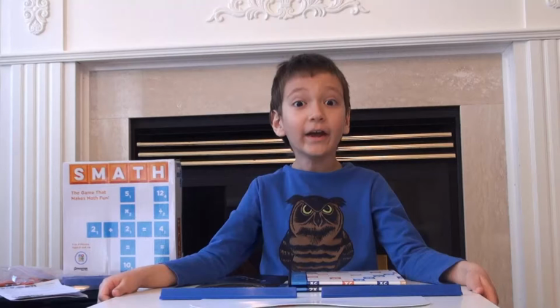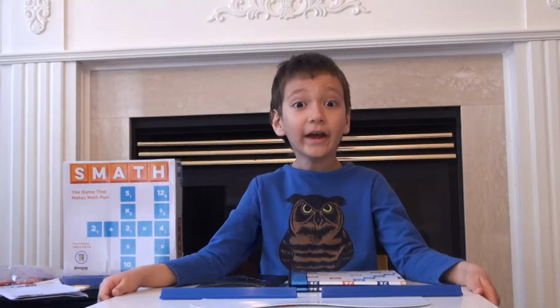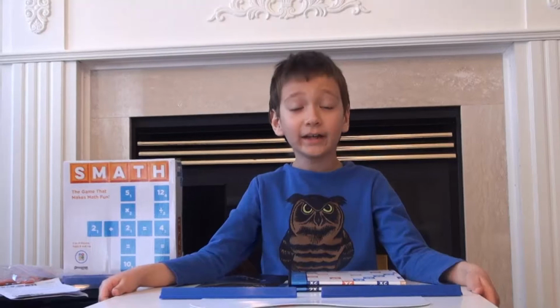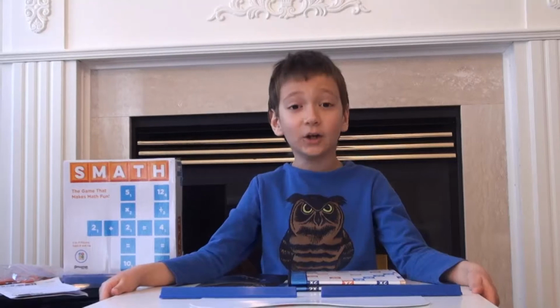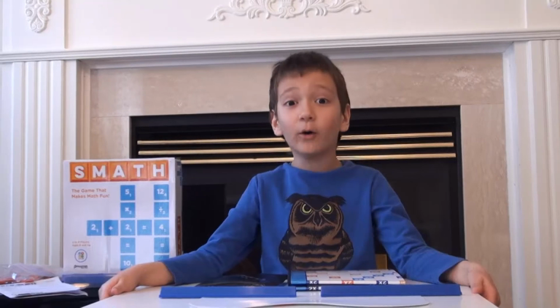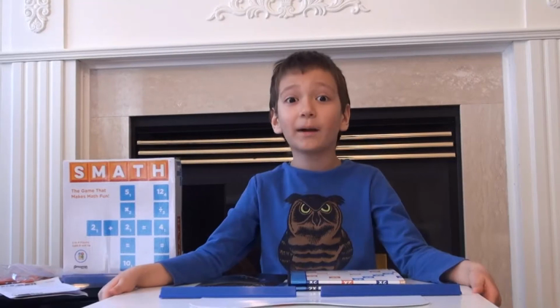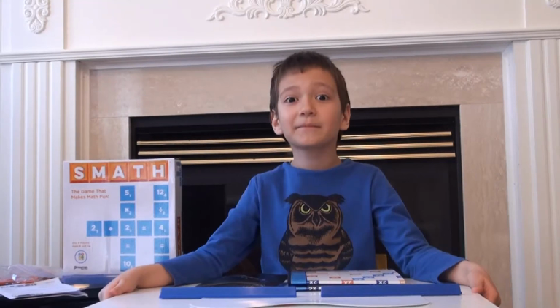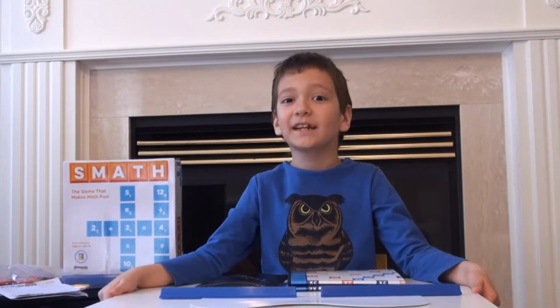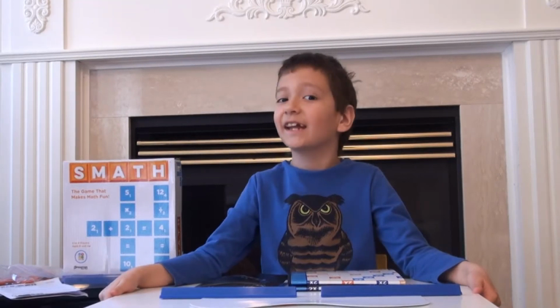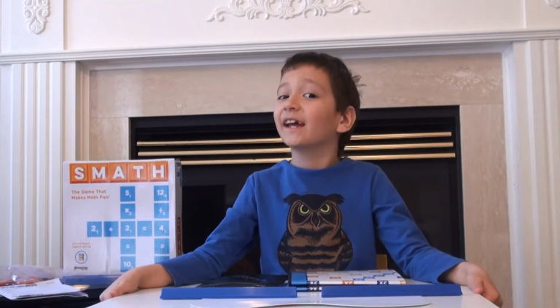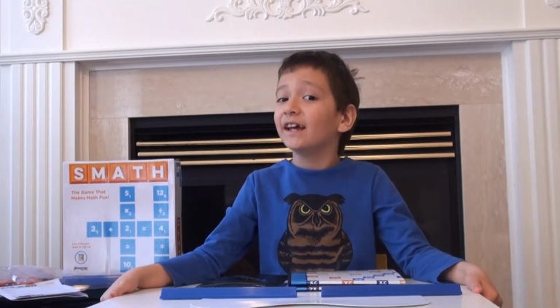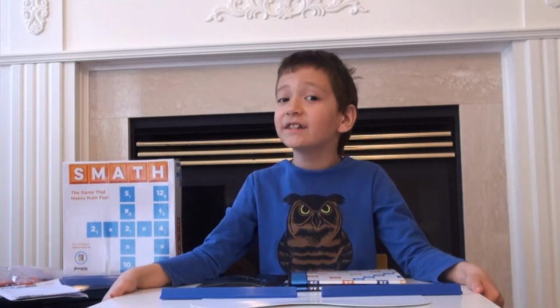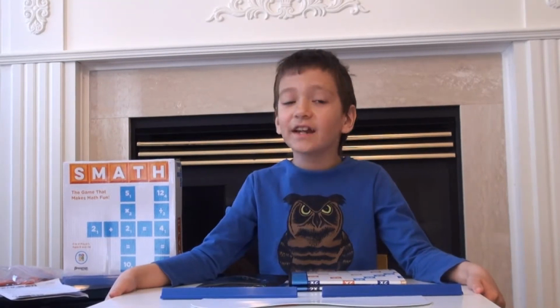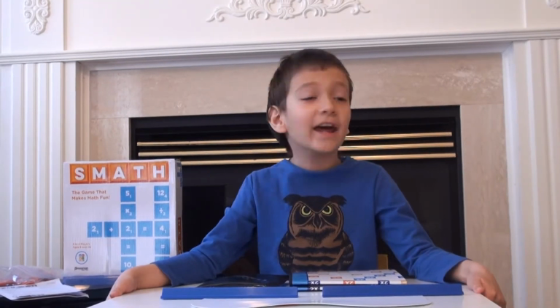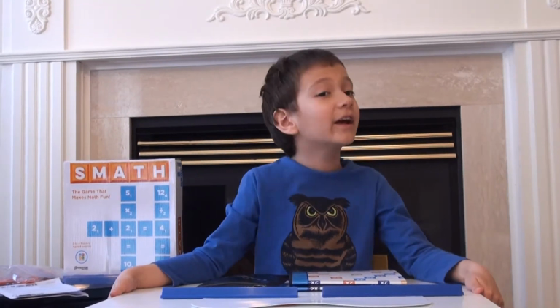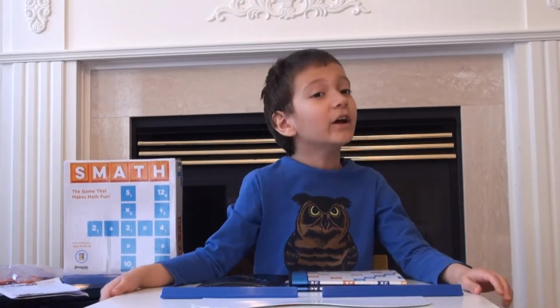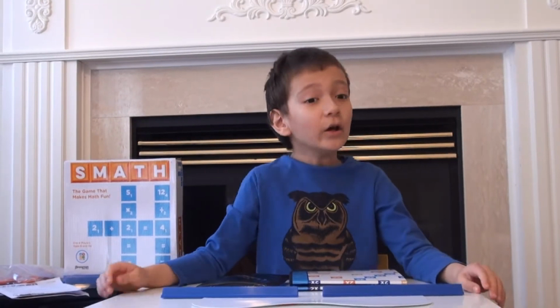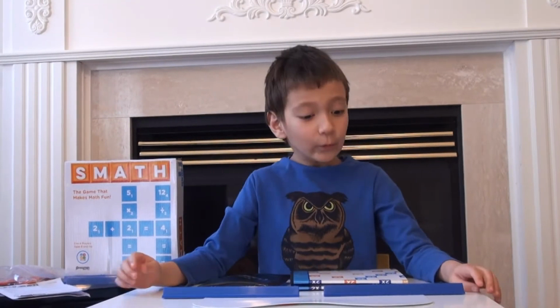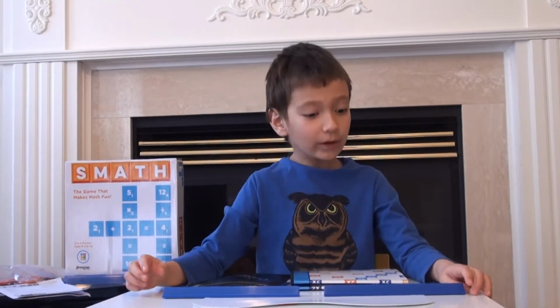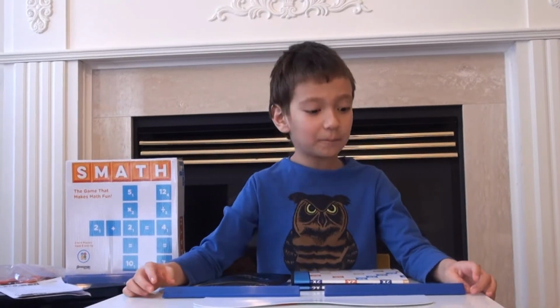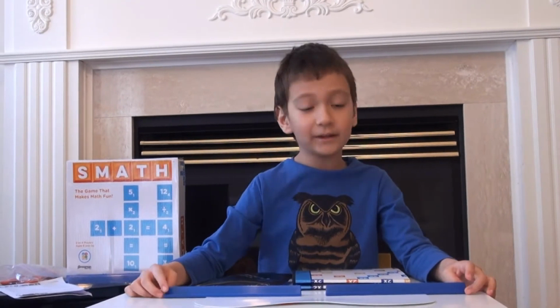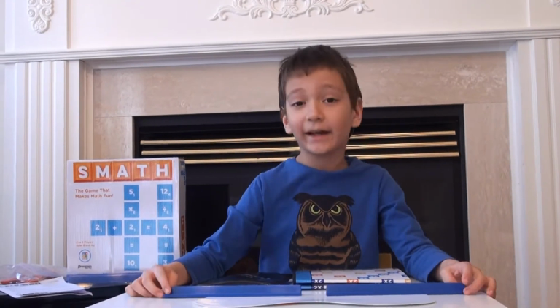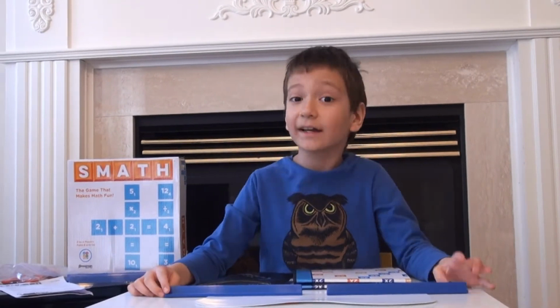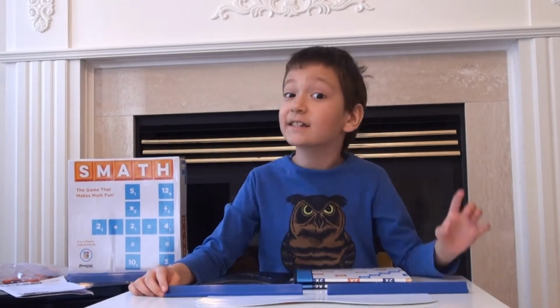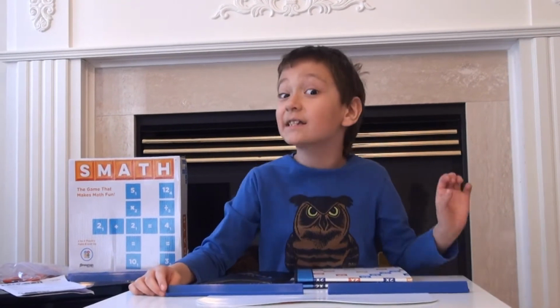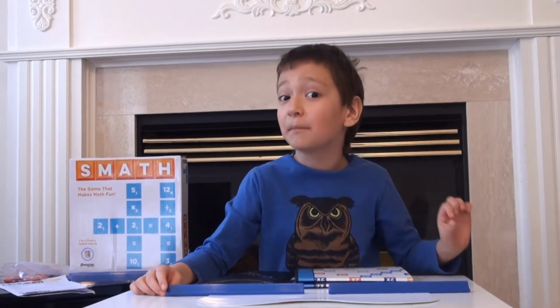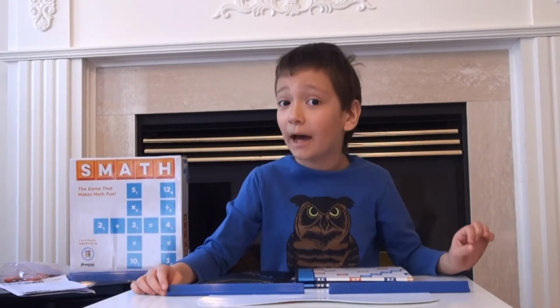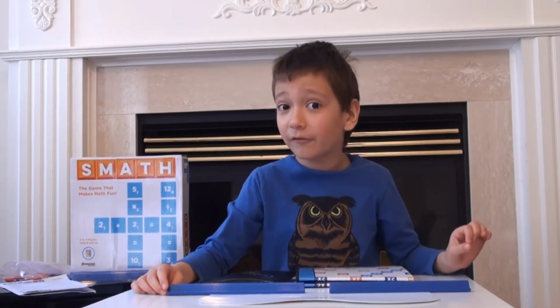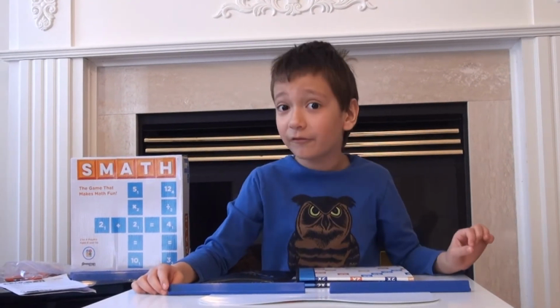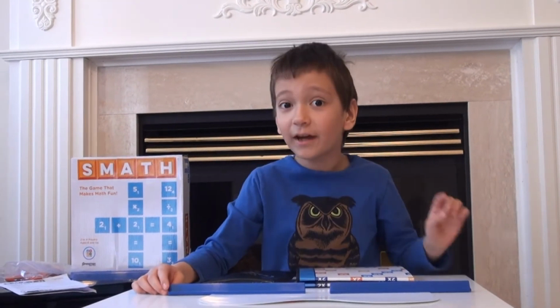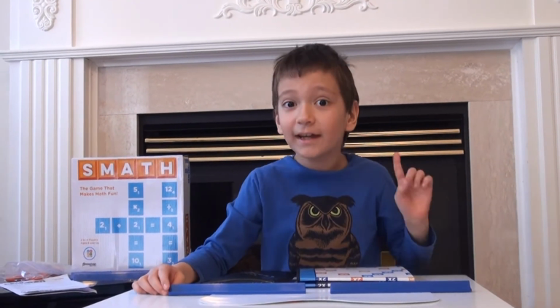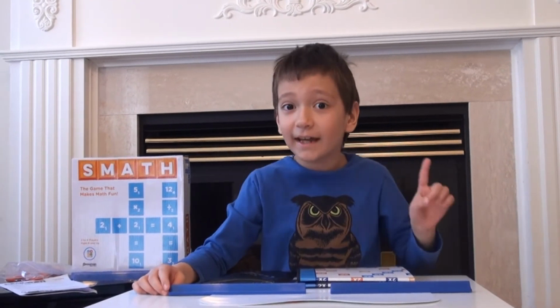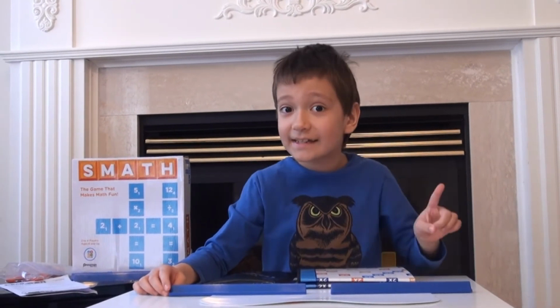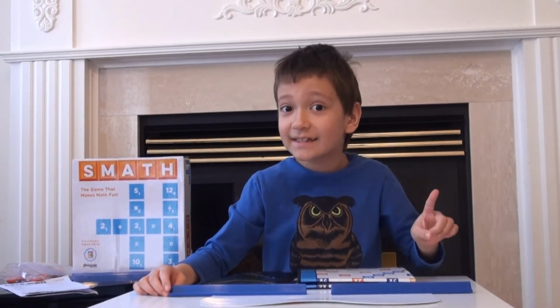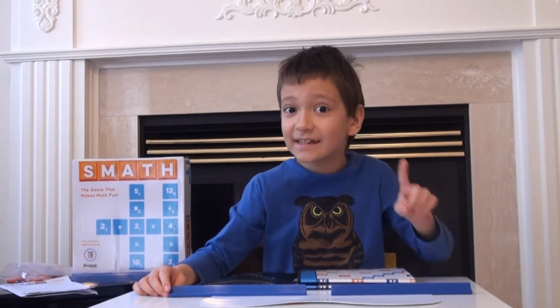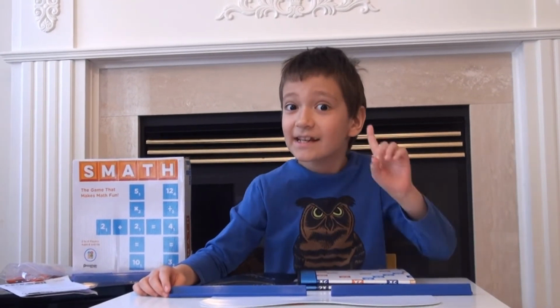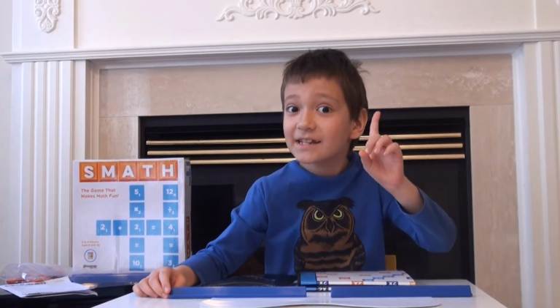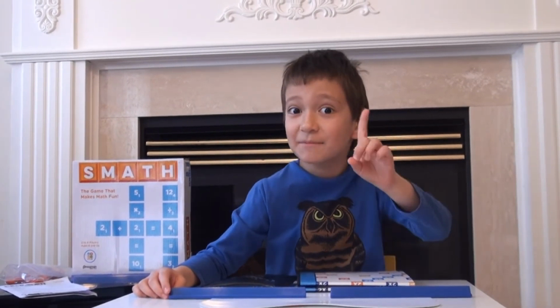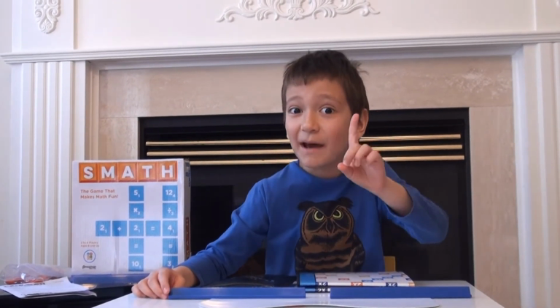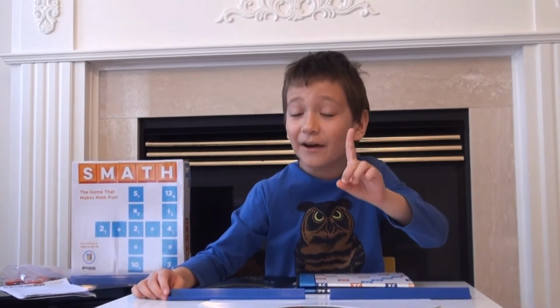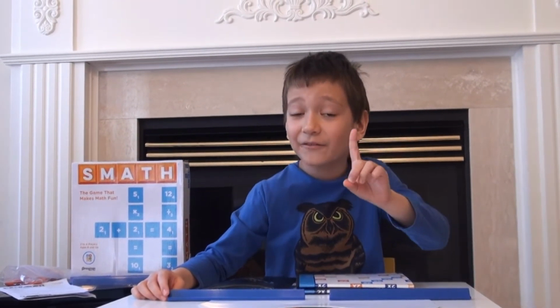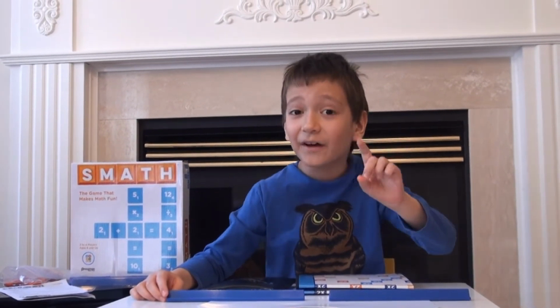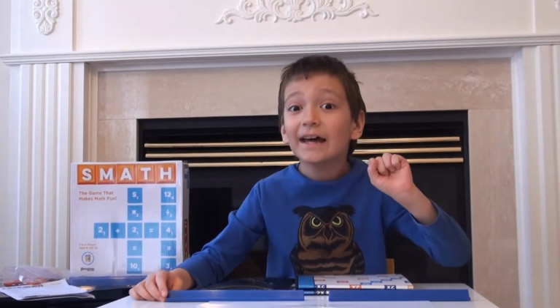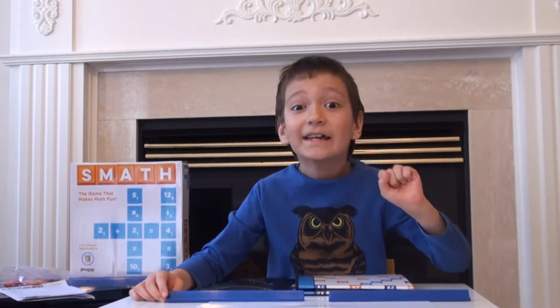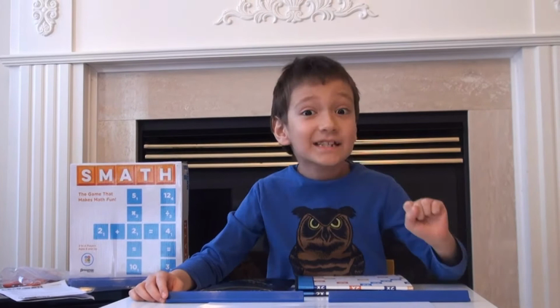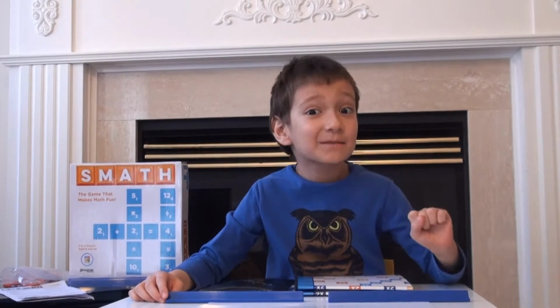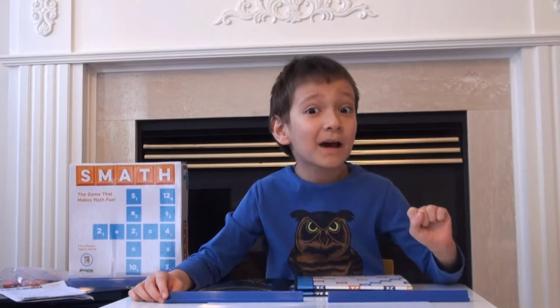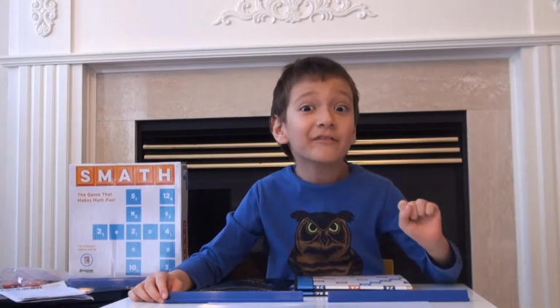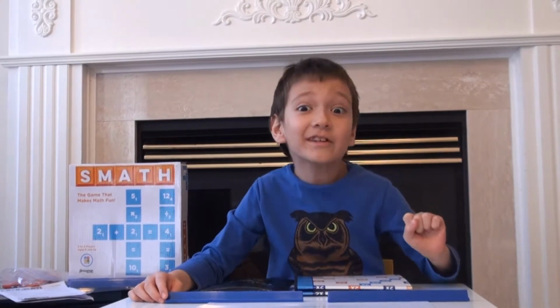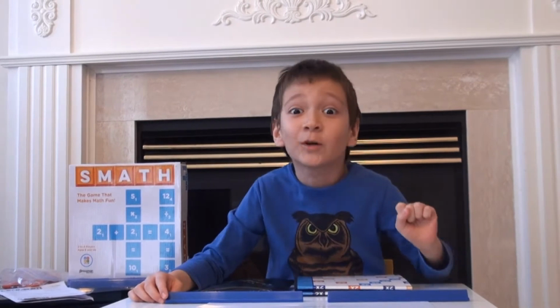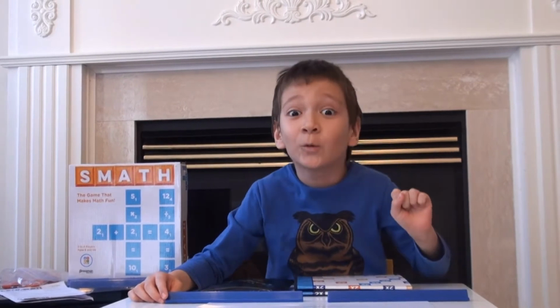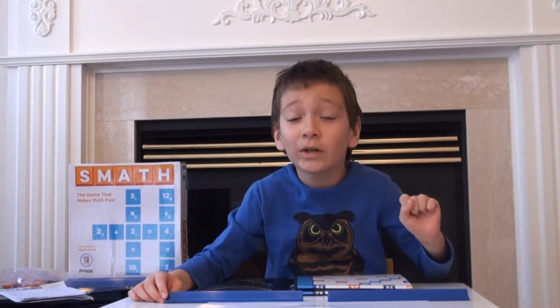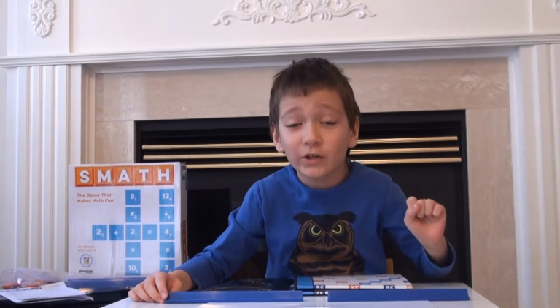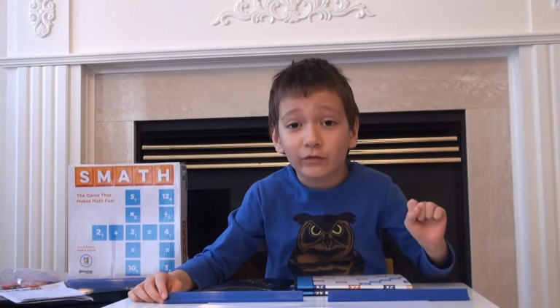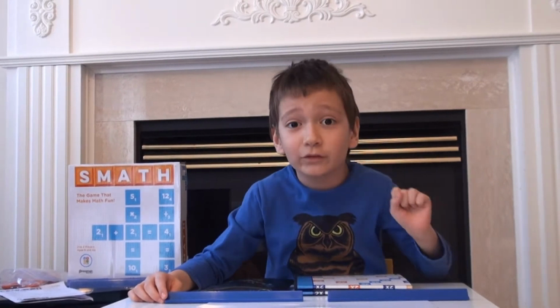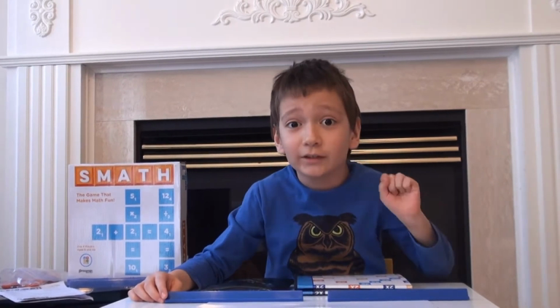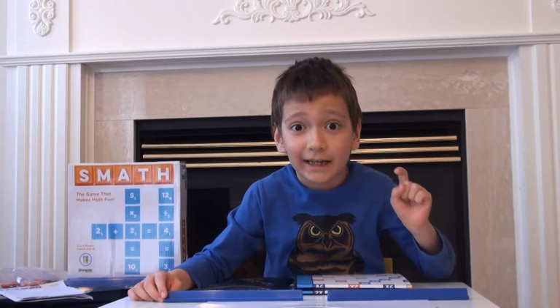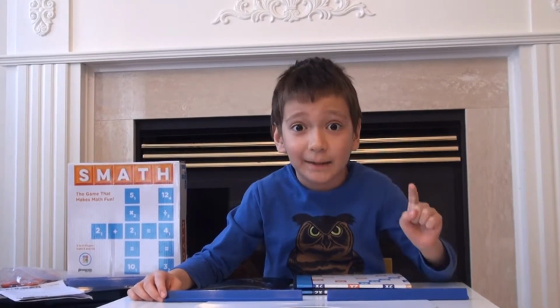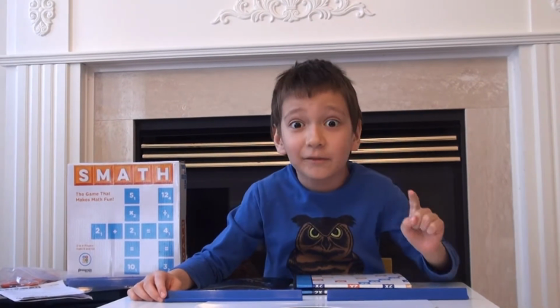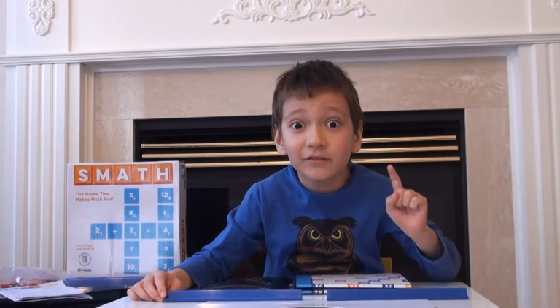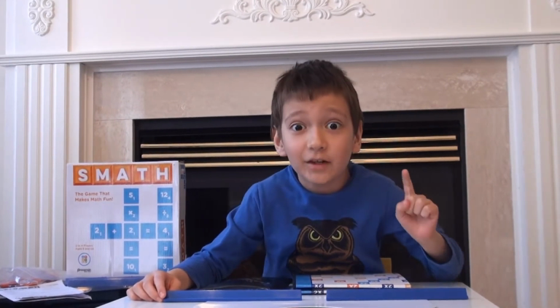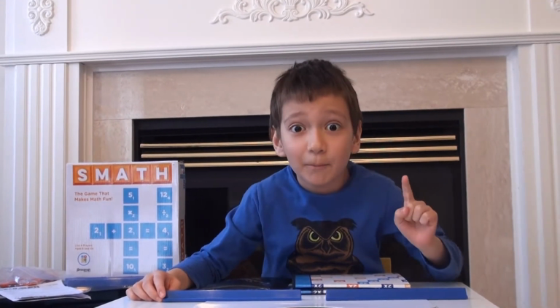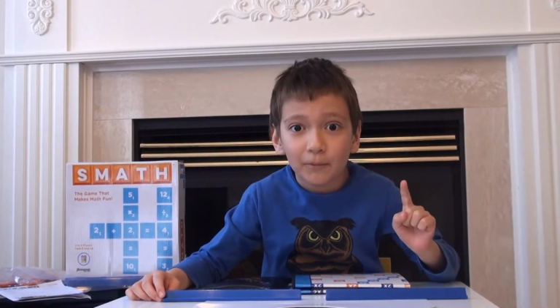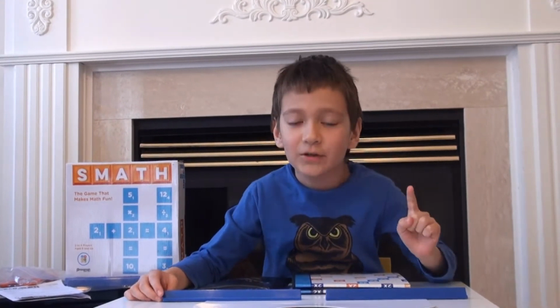Hello, I'm Tenny, and today we're playing Smath. Yes, Smath. Smath is a wonderful game of numbers.